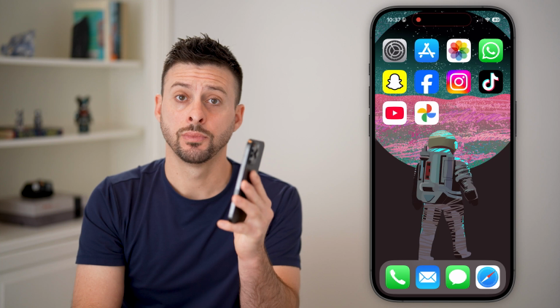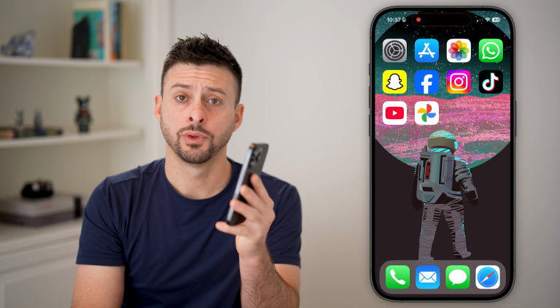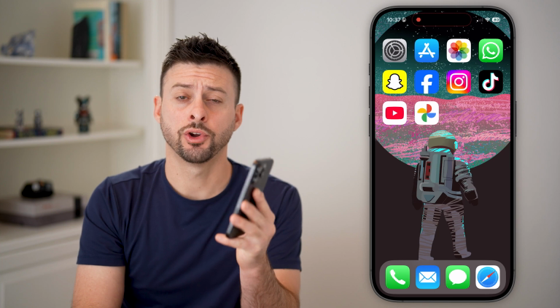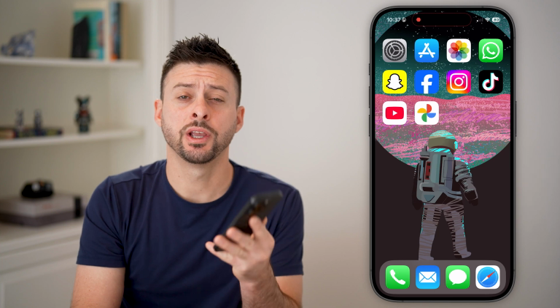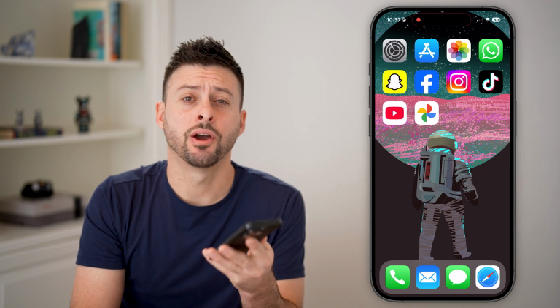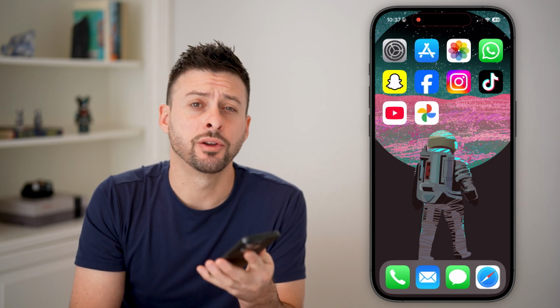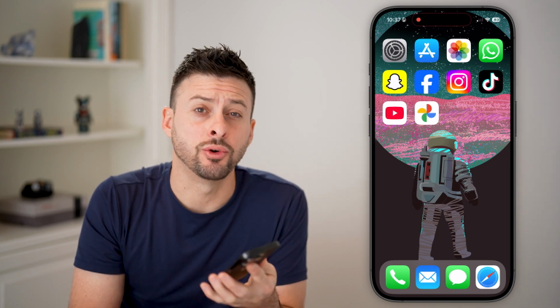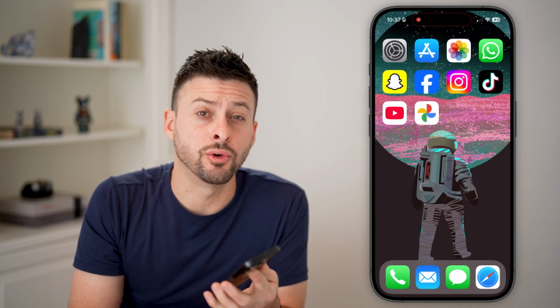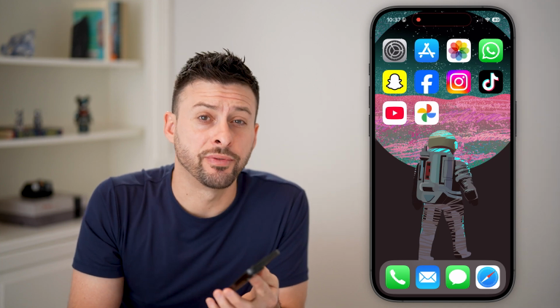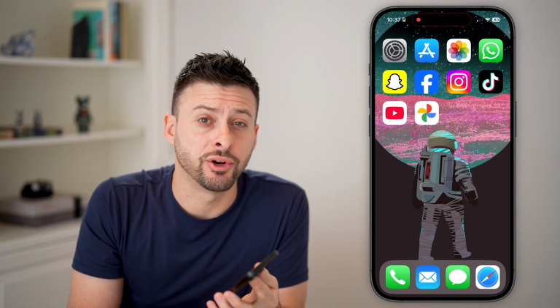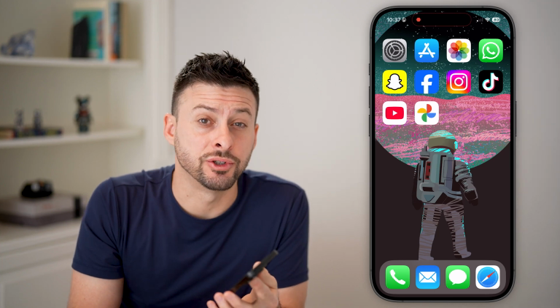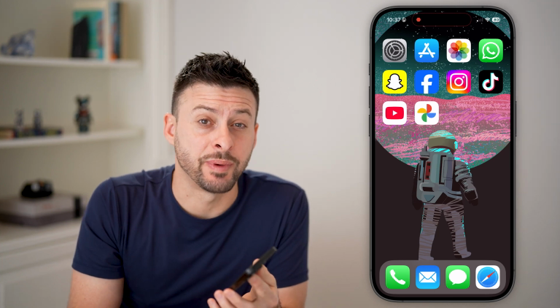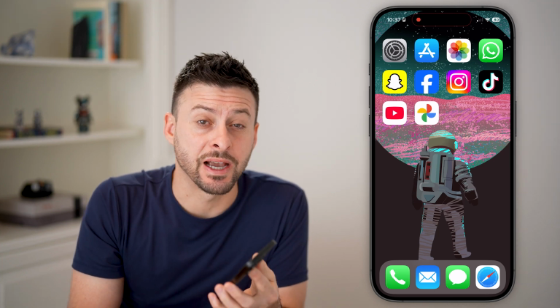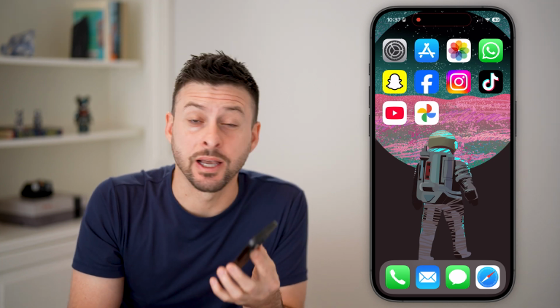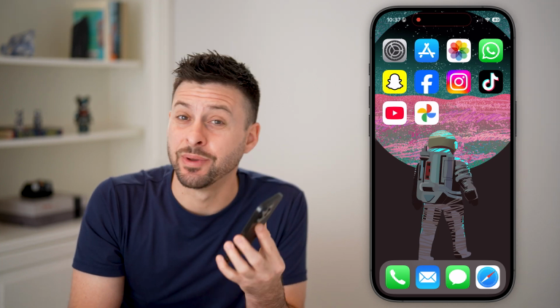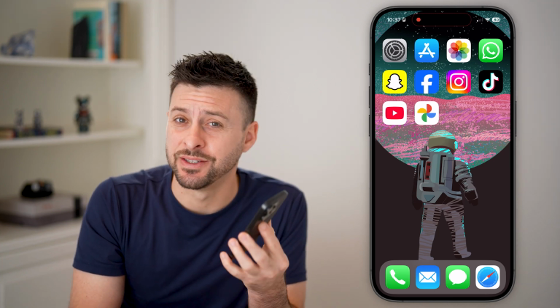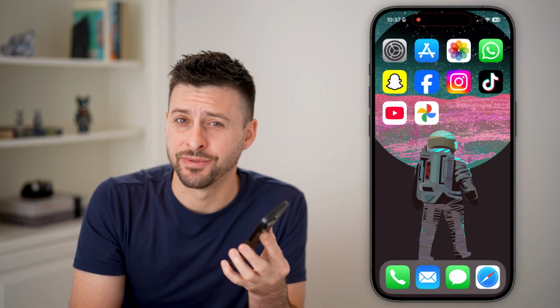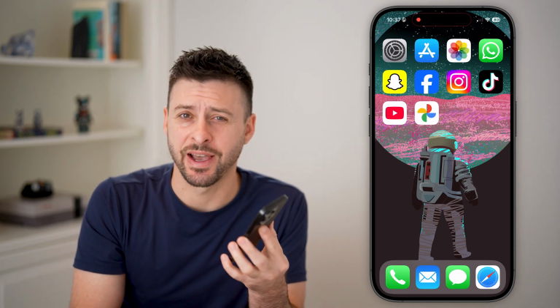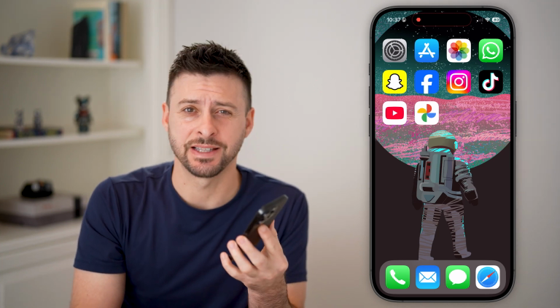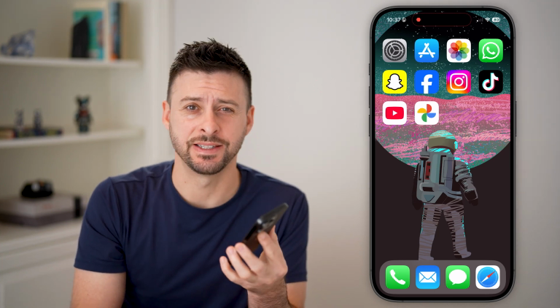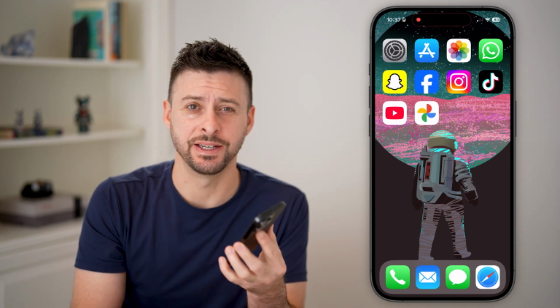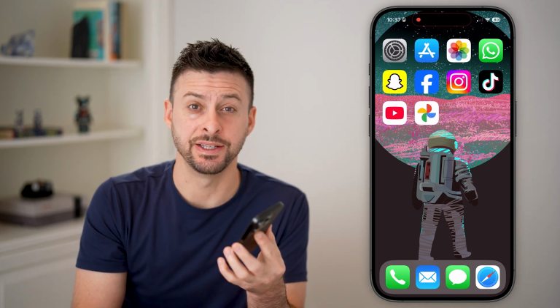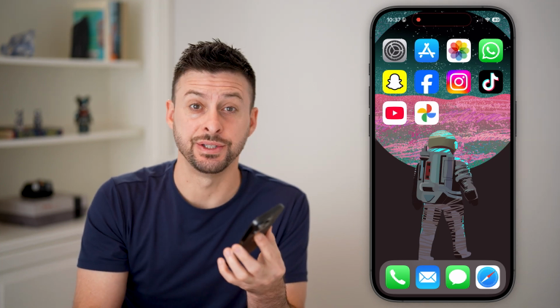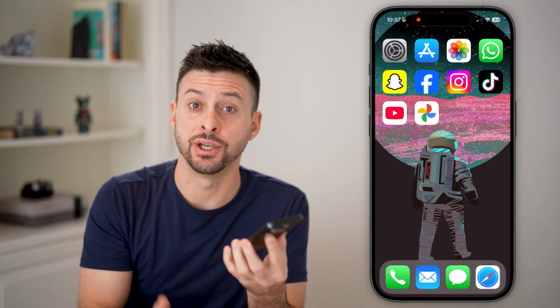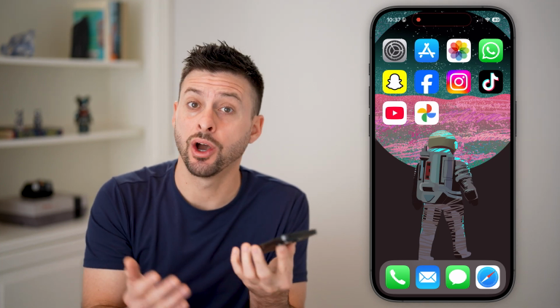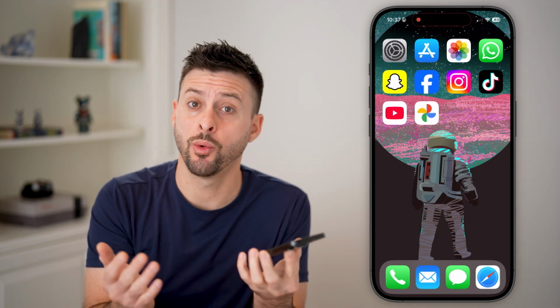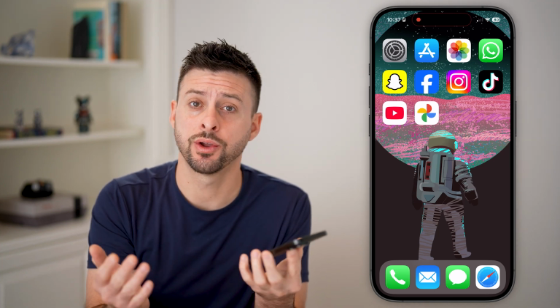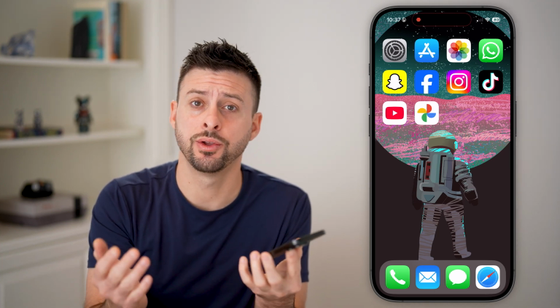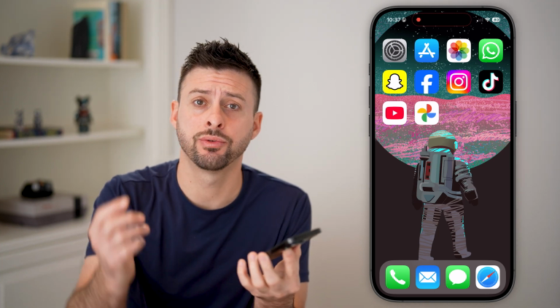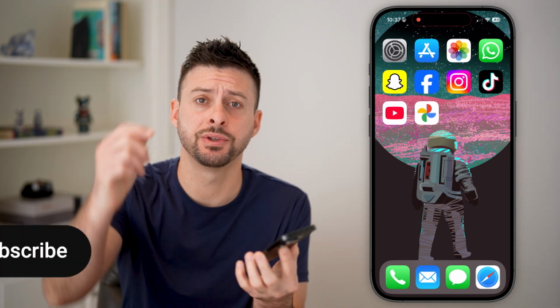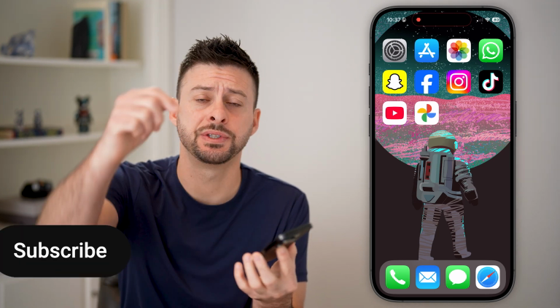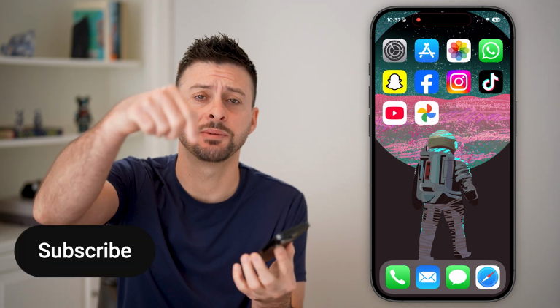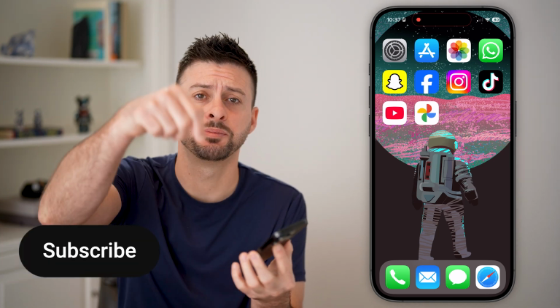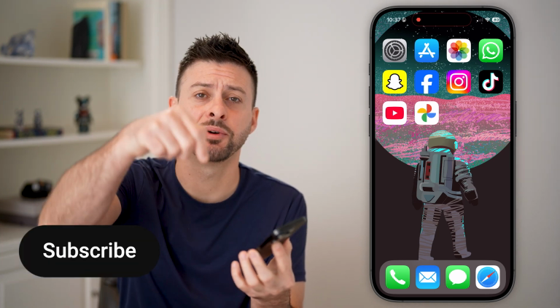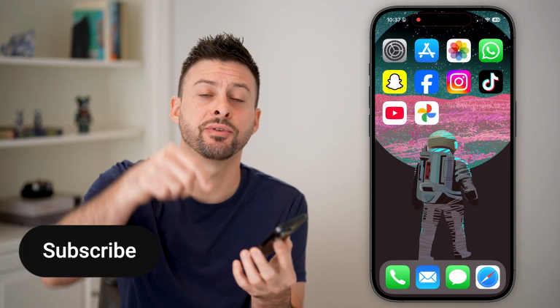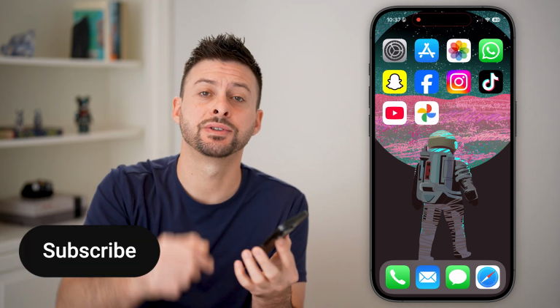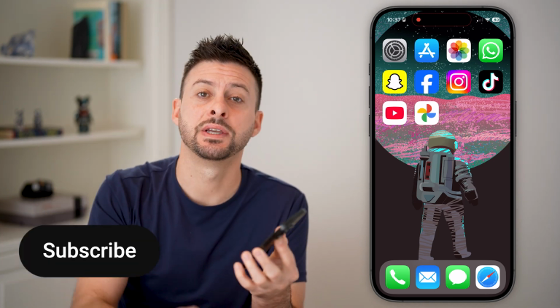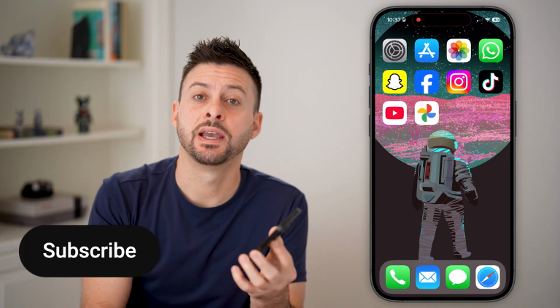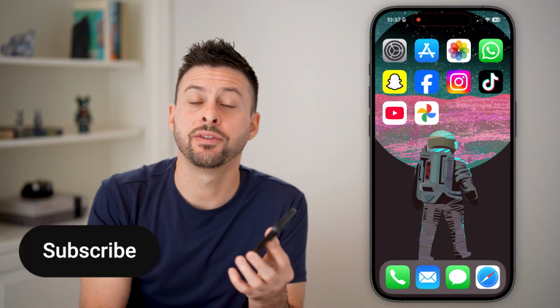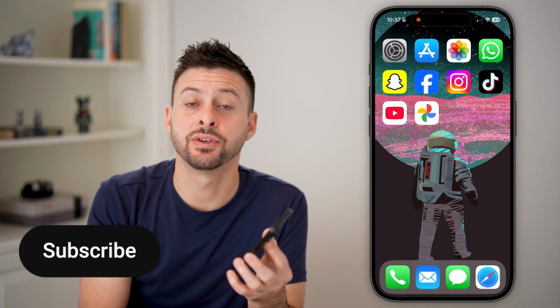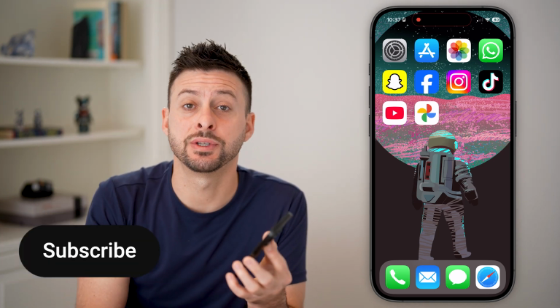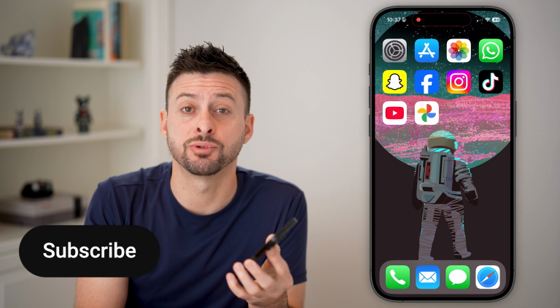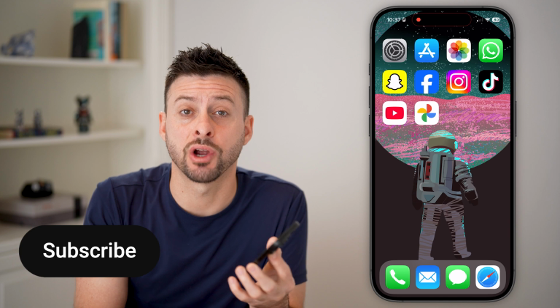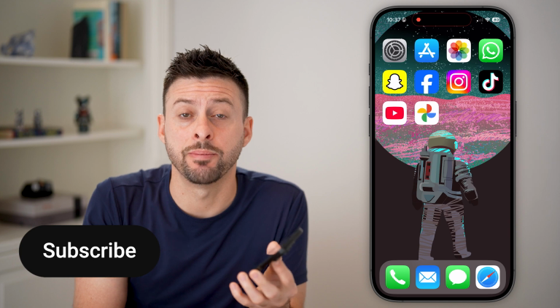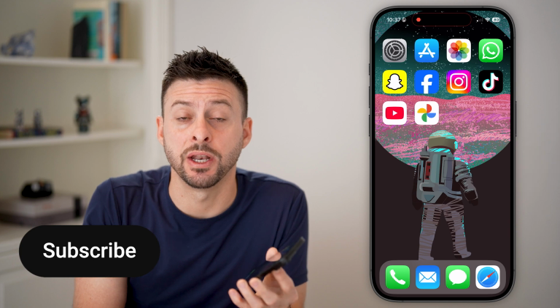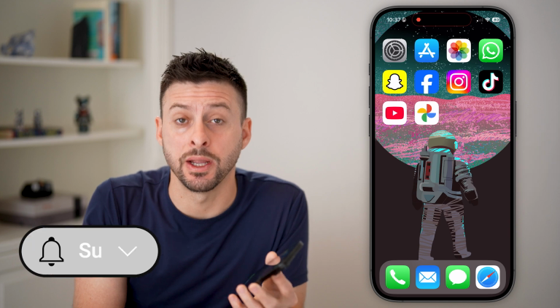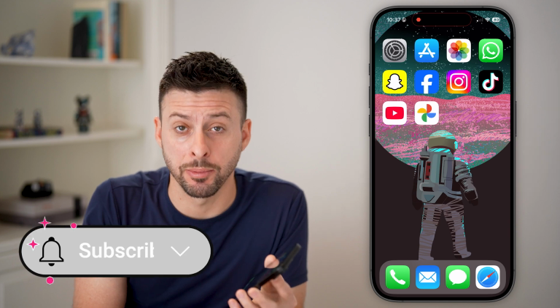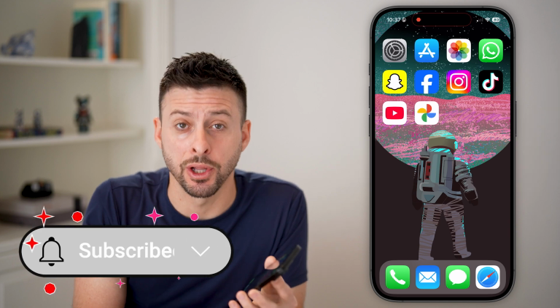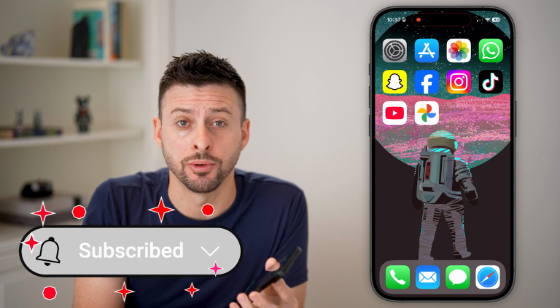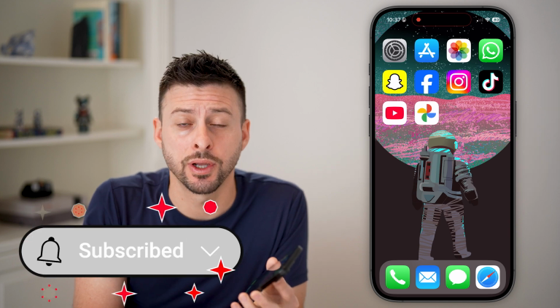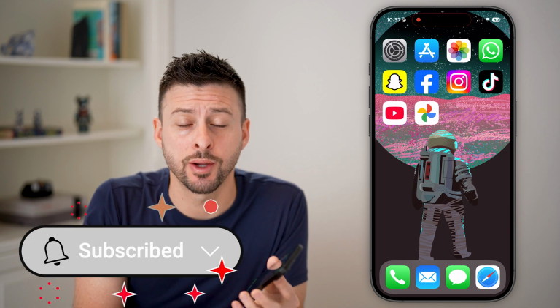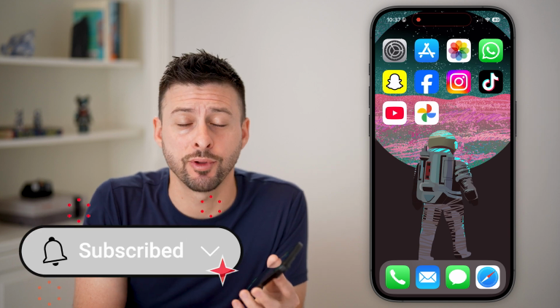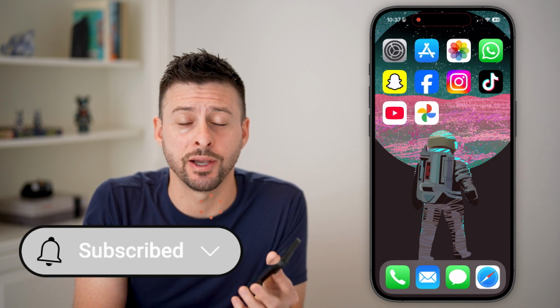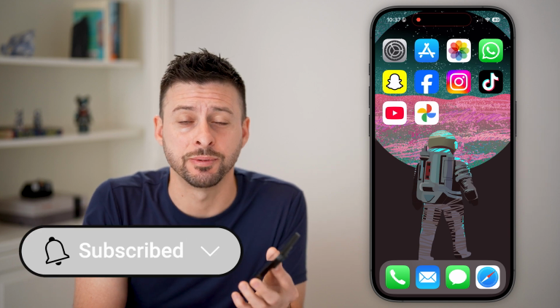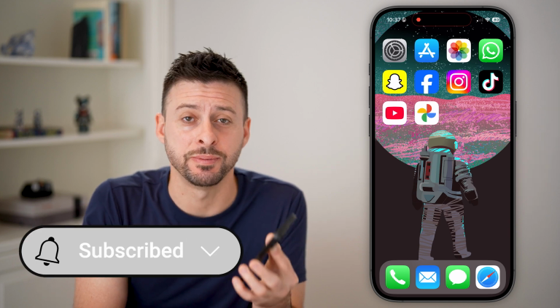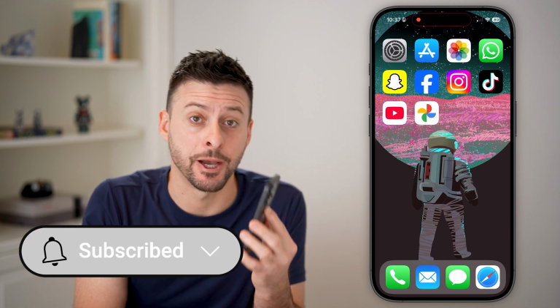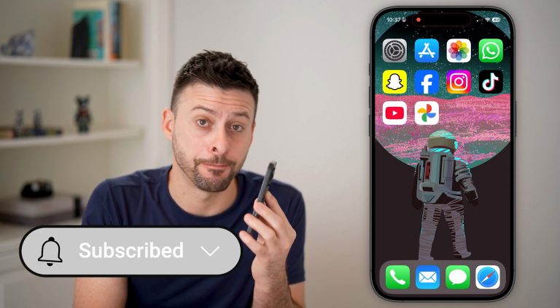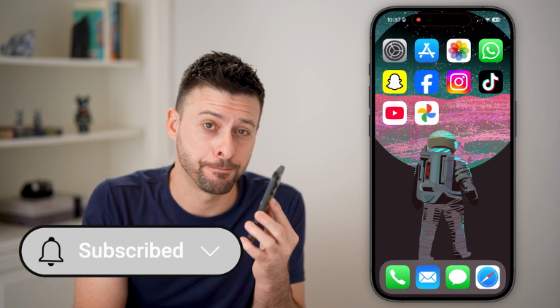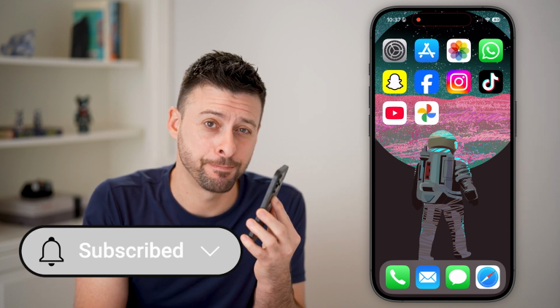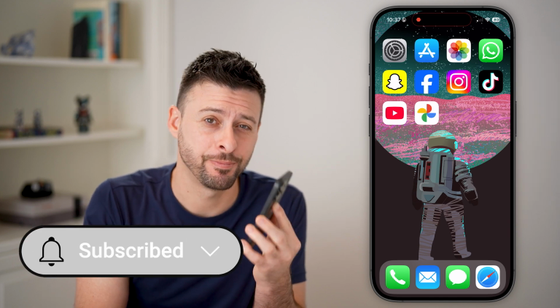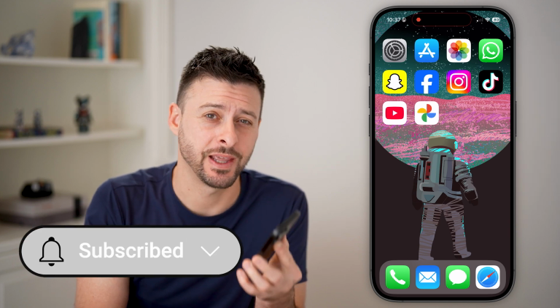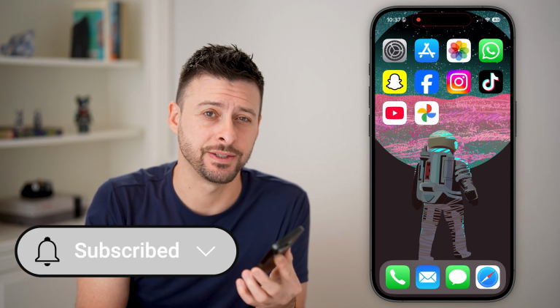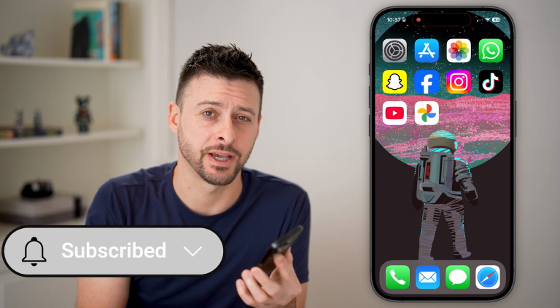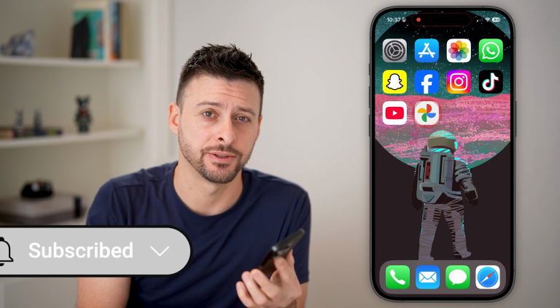Turning on Google Photos Backup is fast and easy. I'll walk you through the steps, but first, hit the subscribe button down below — it really helps me out. Thanks, guys.